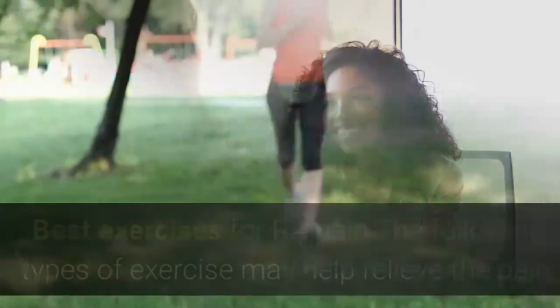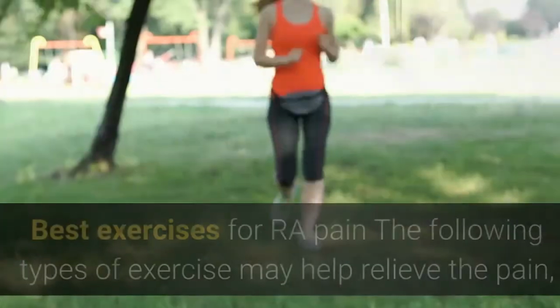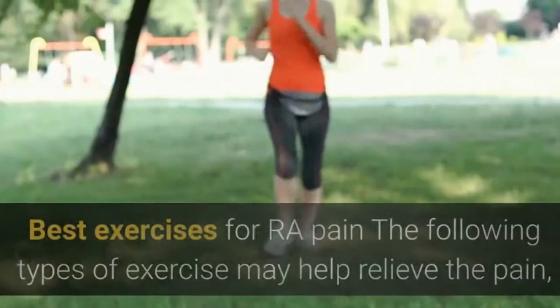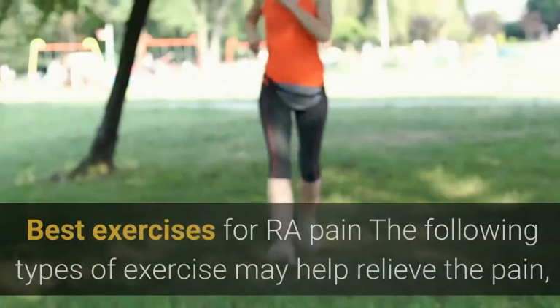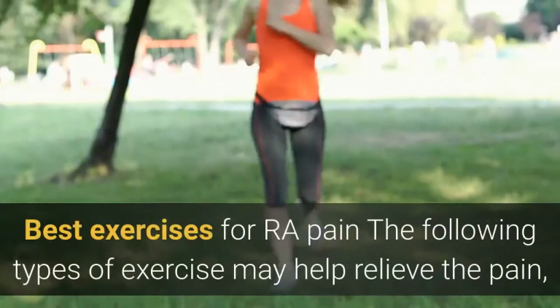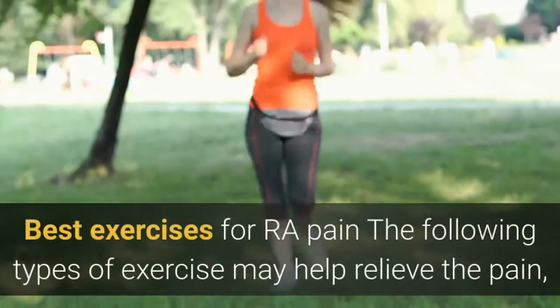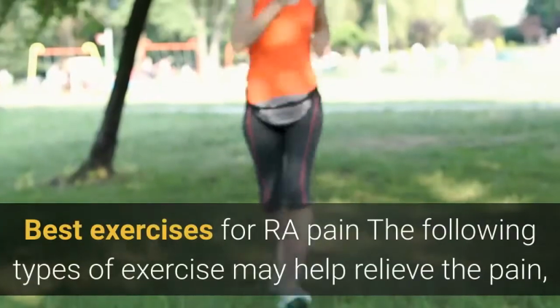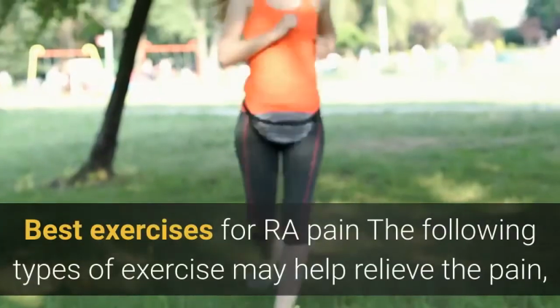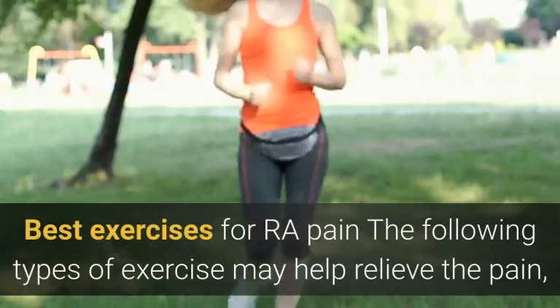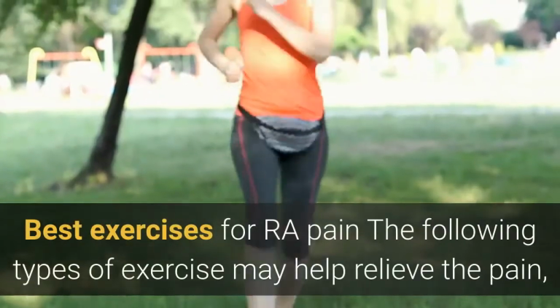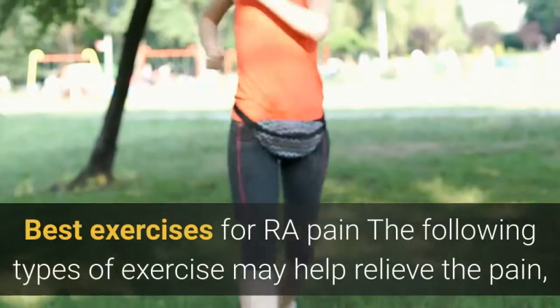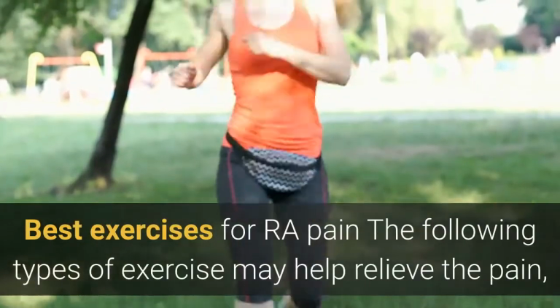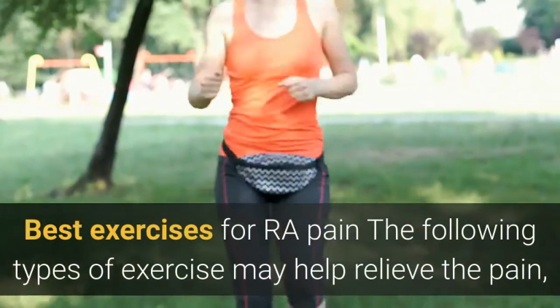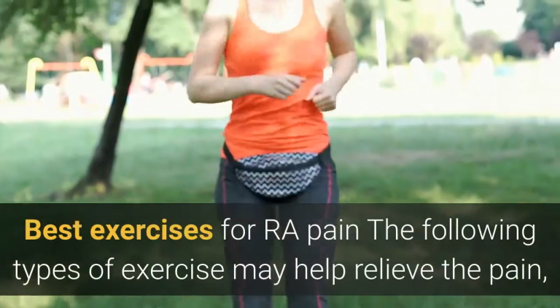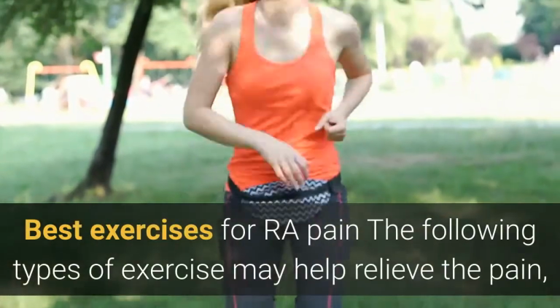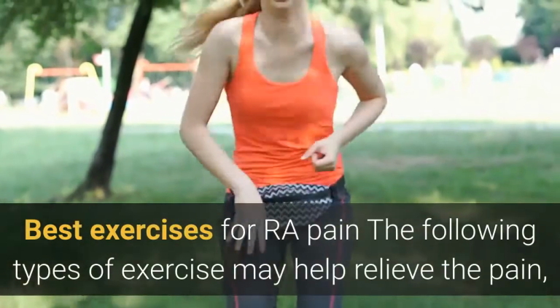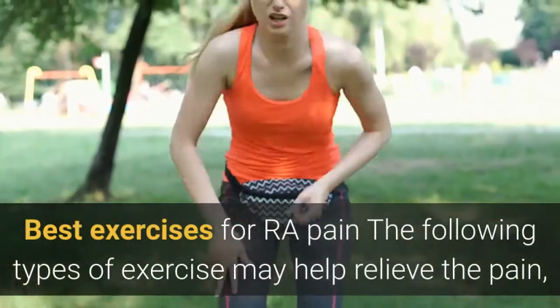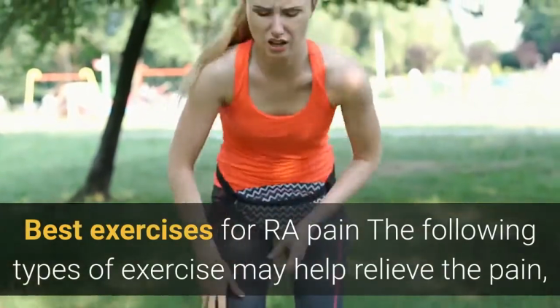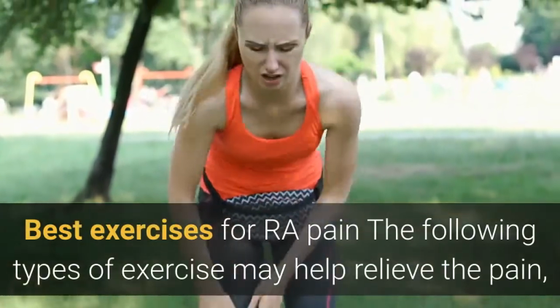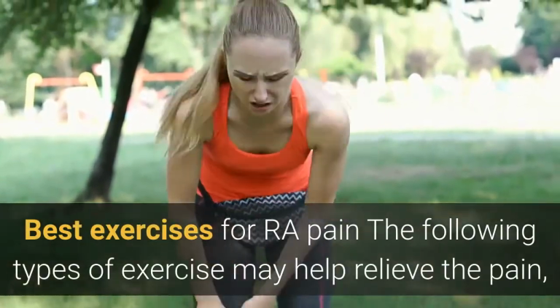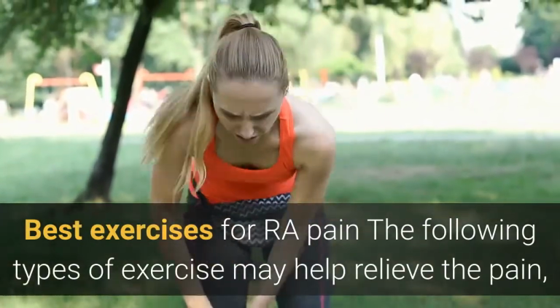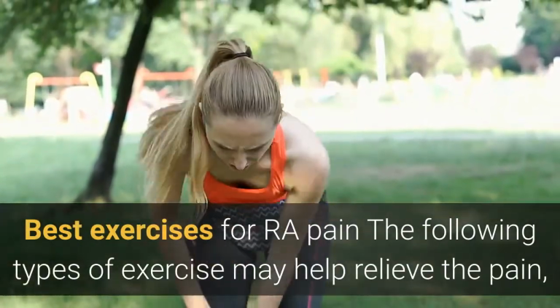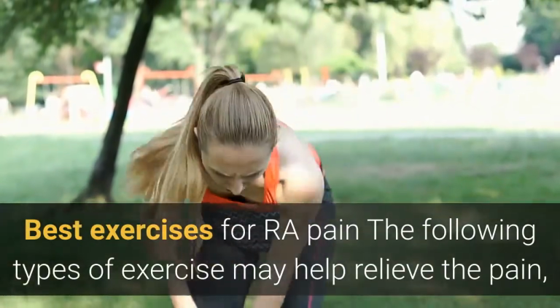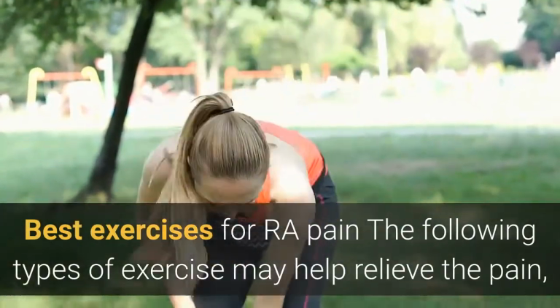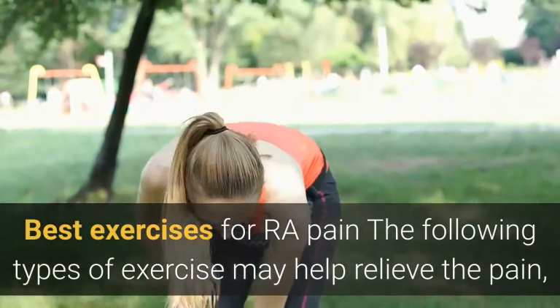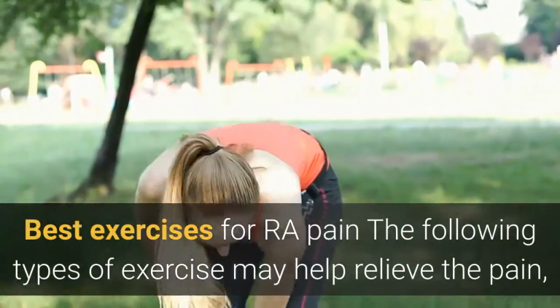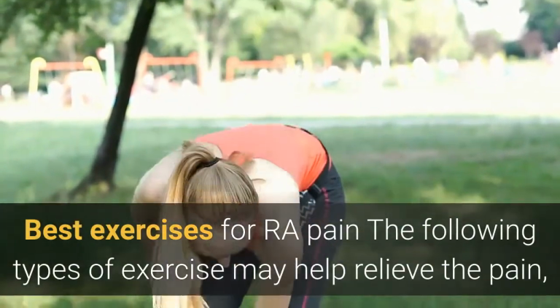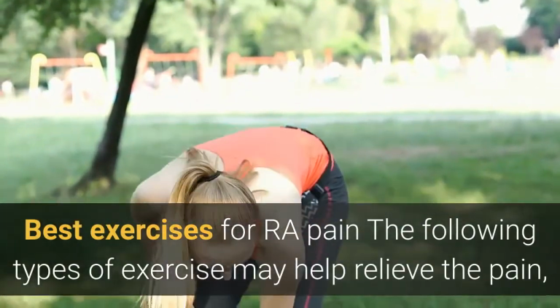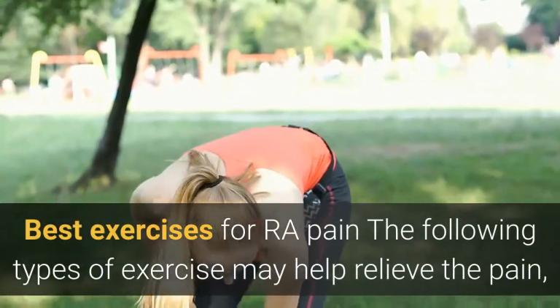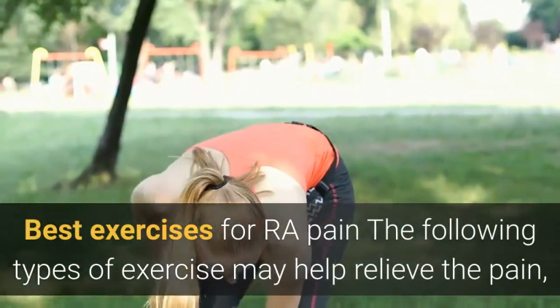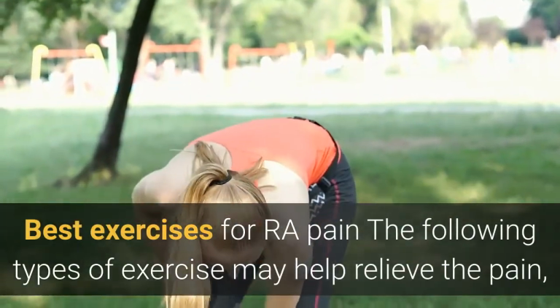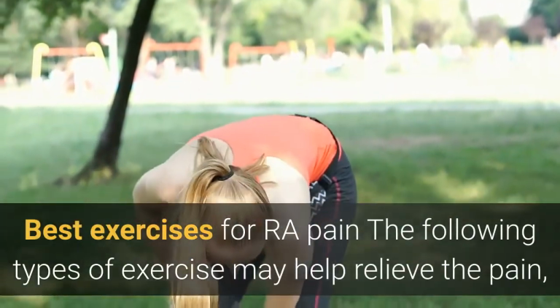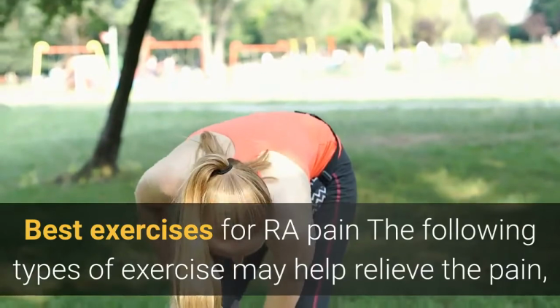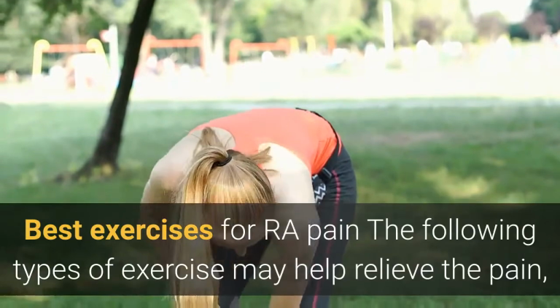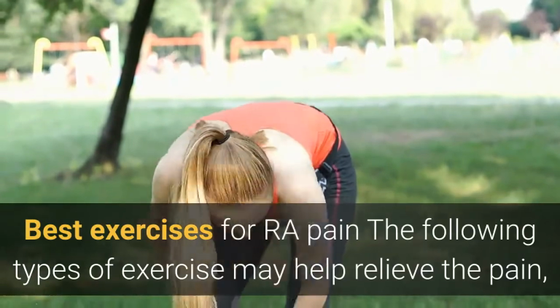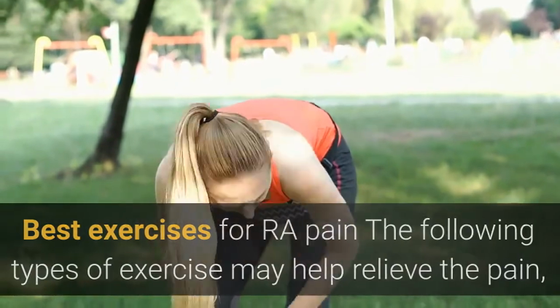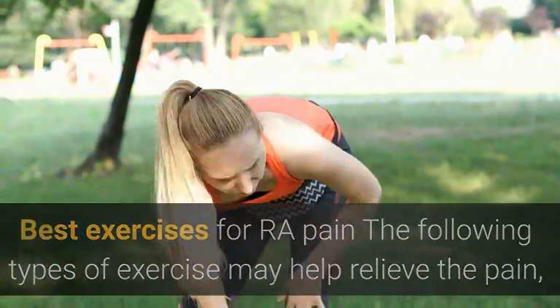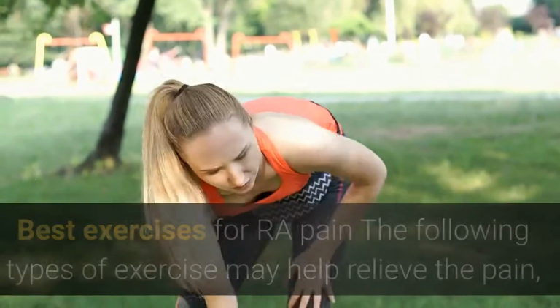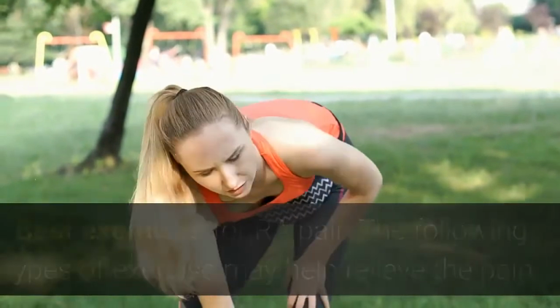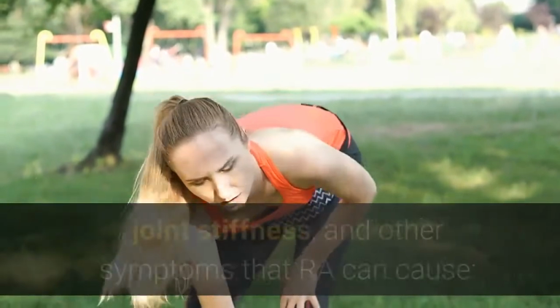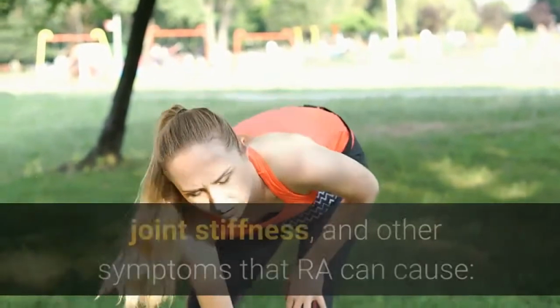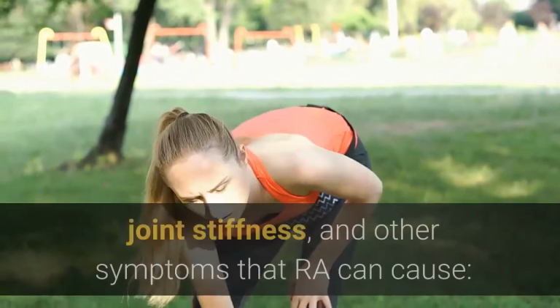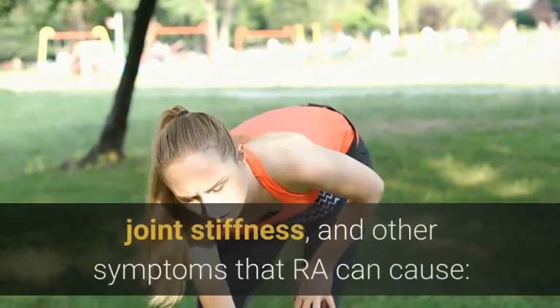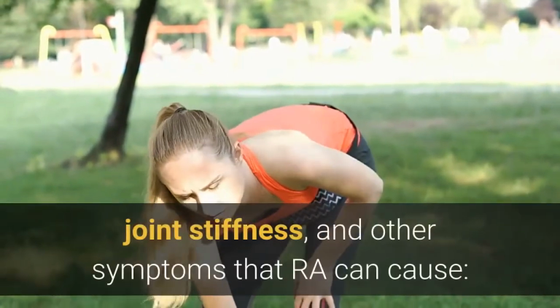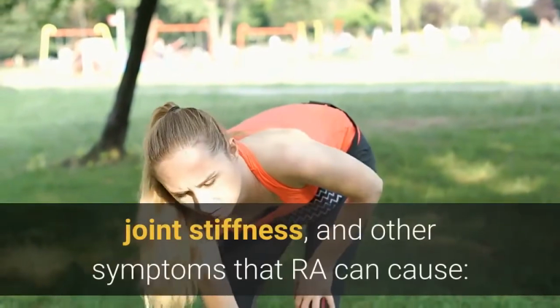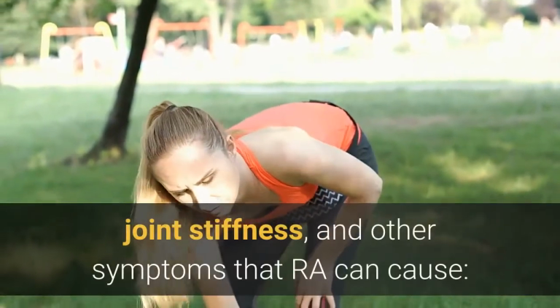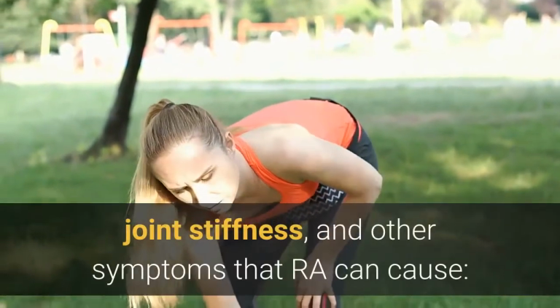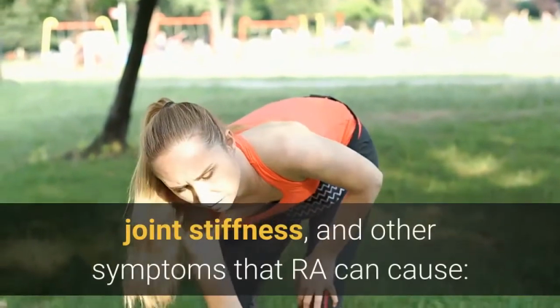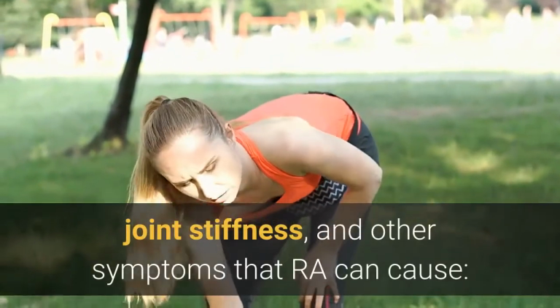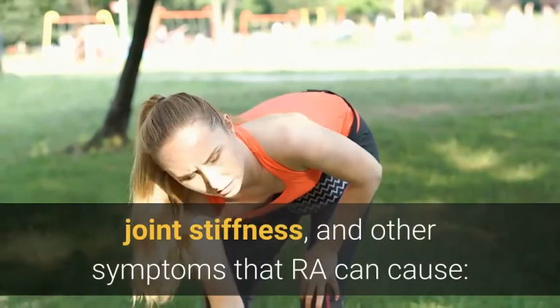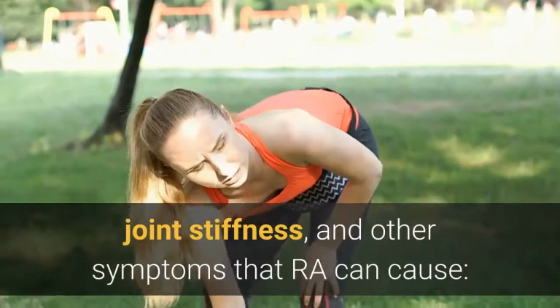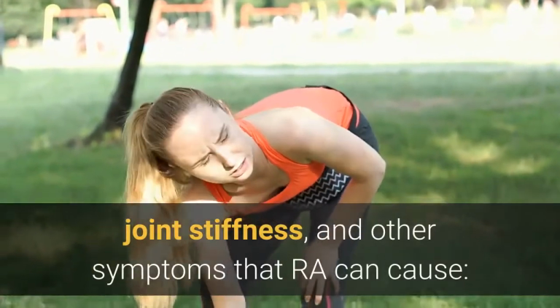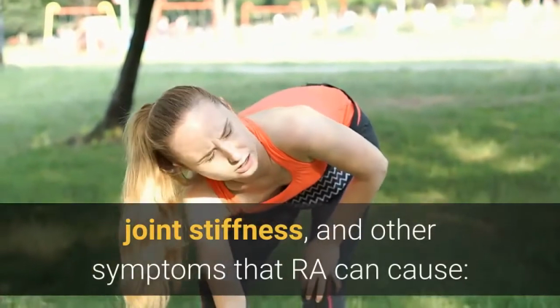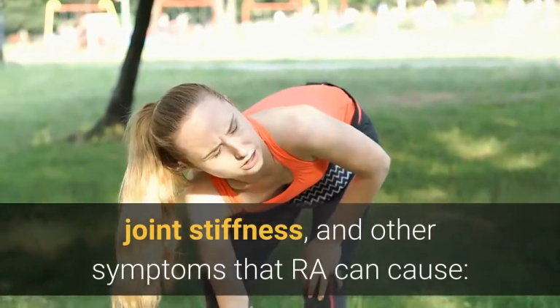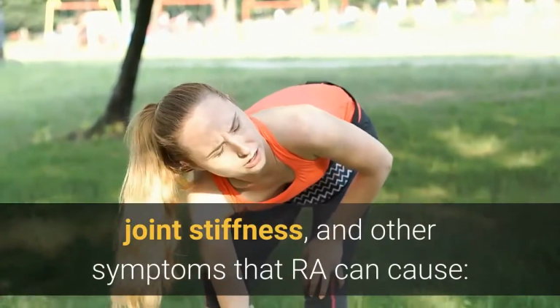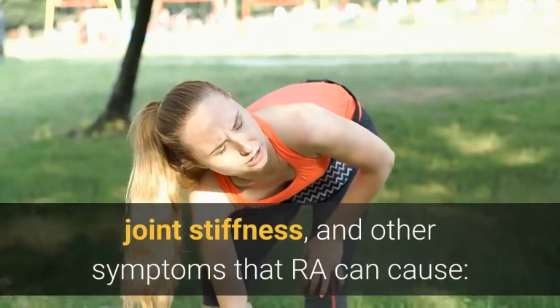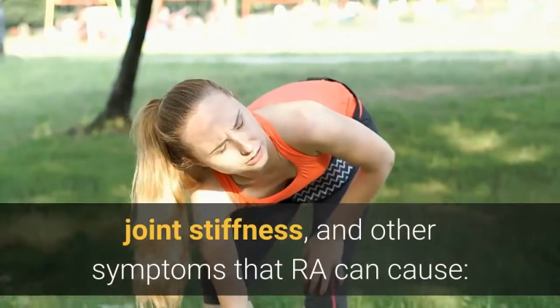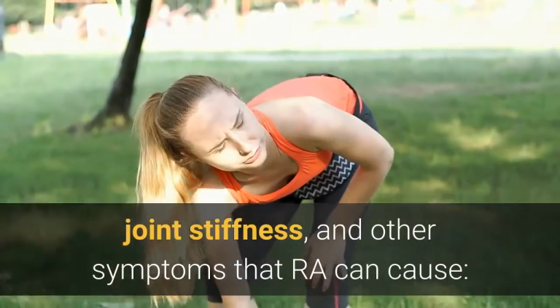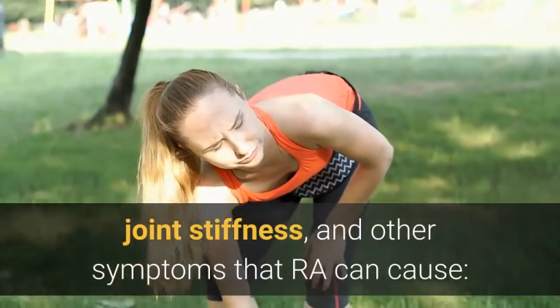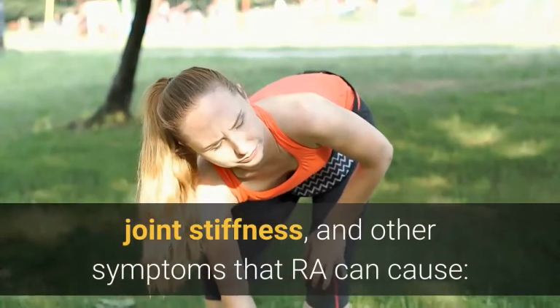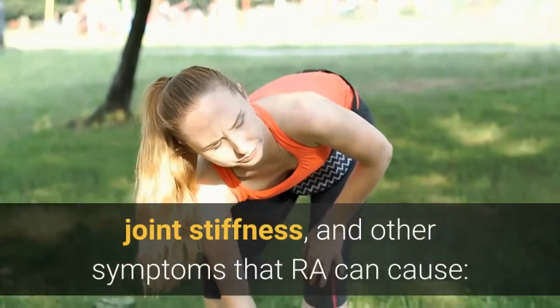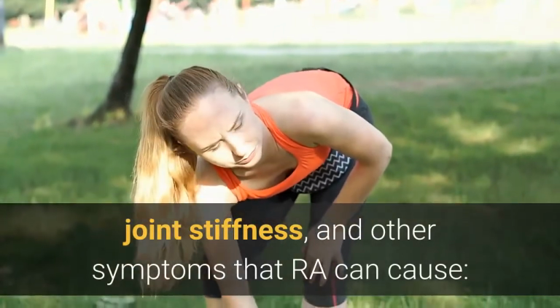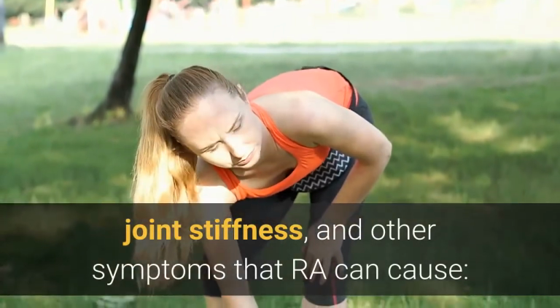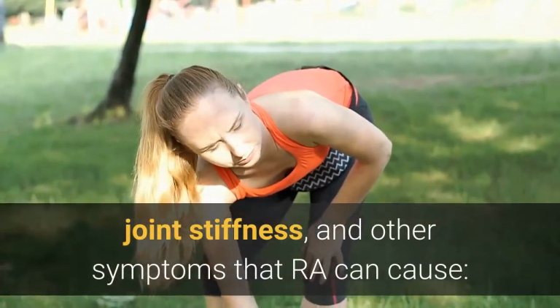The following types of exercise may help relieve the pain, joint stiffness, and other symptoms that RA can cause.